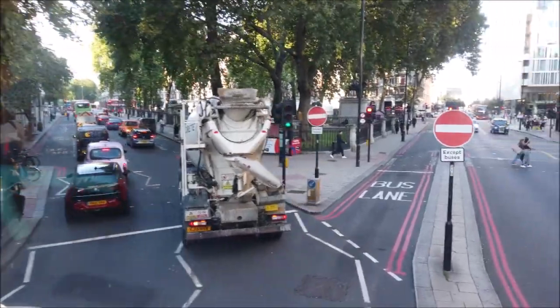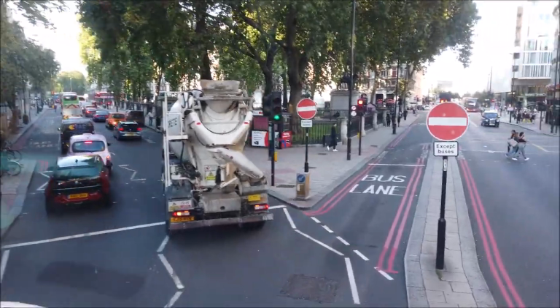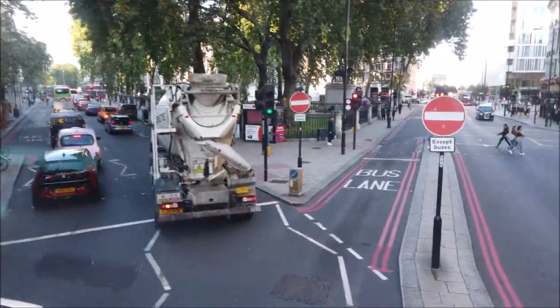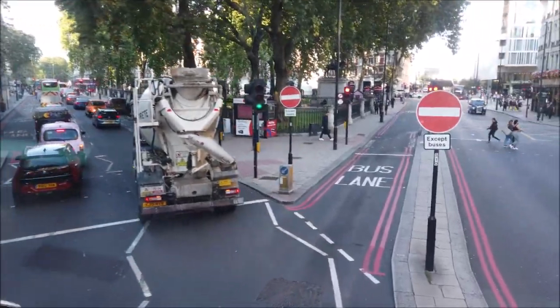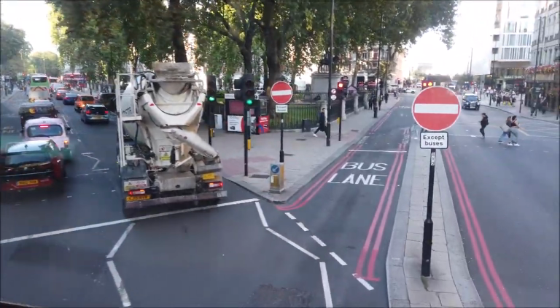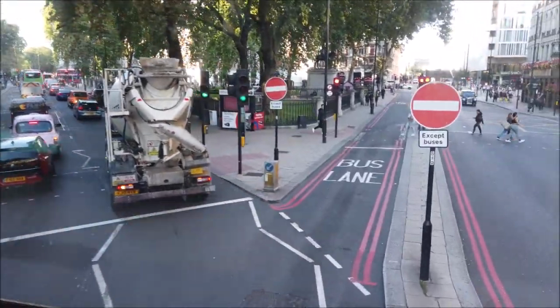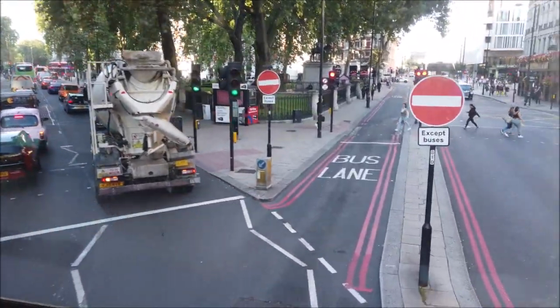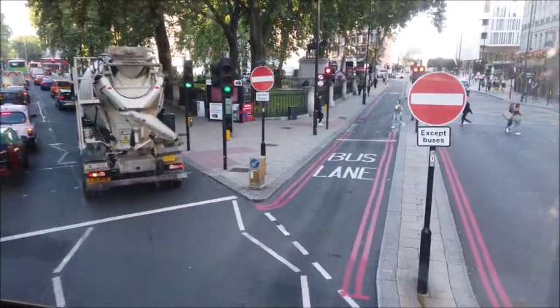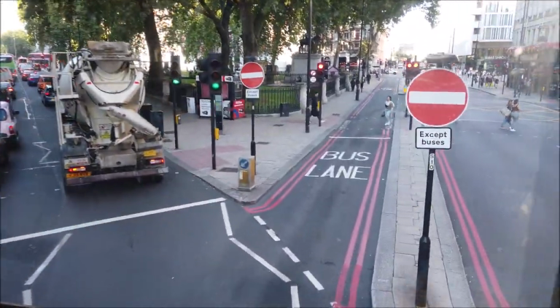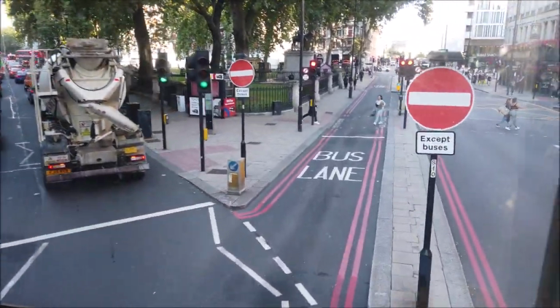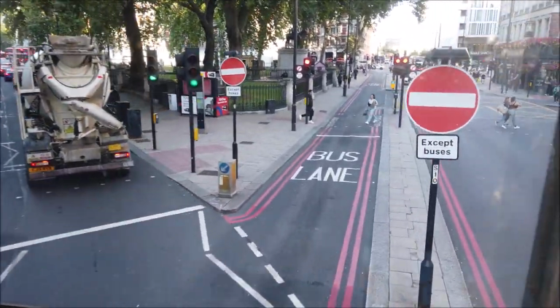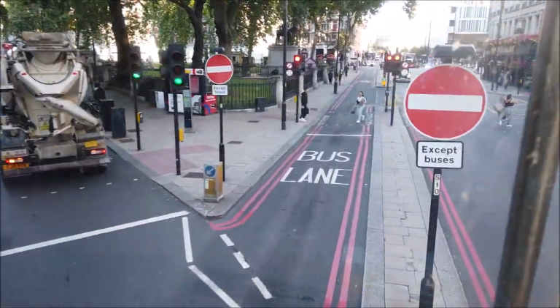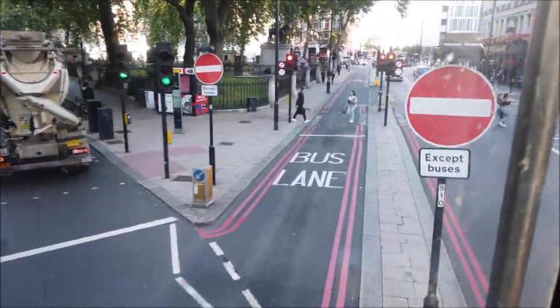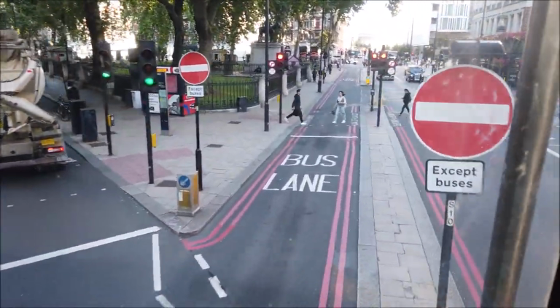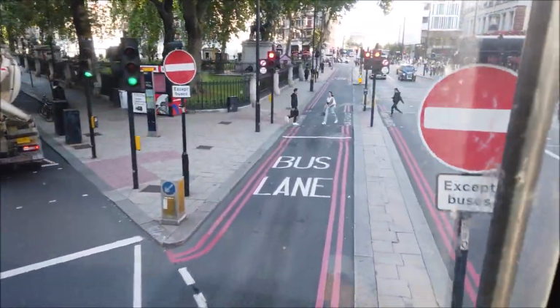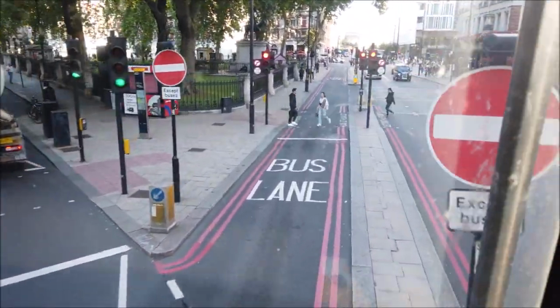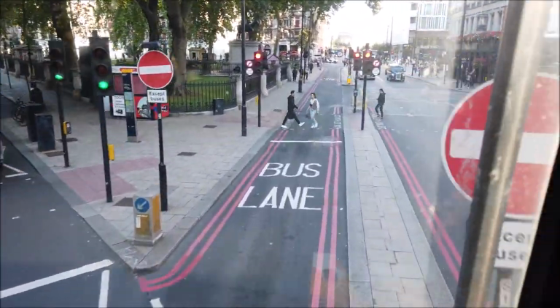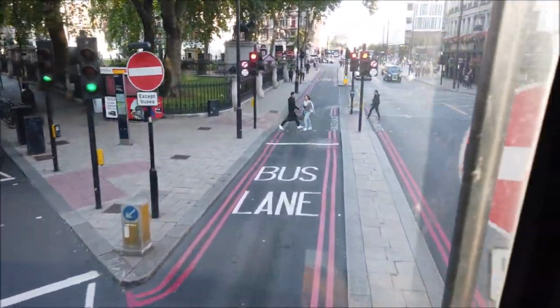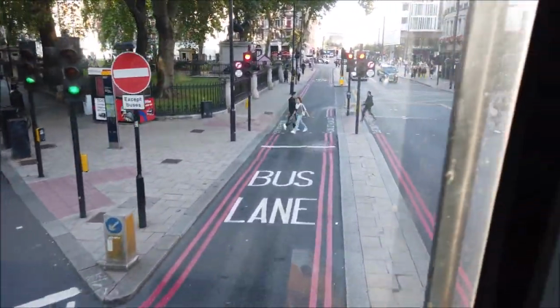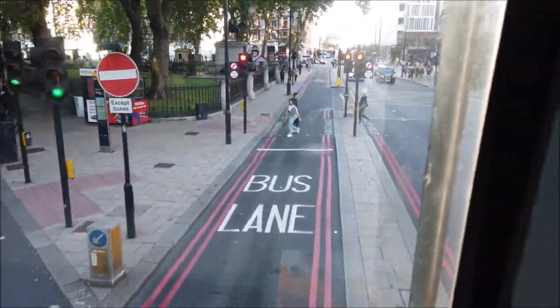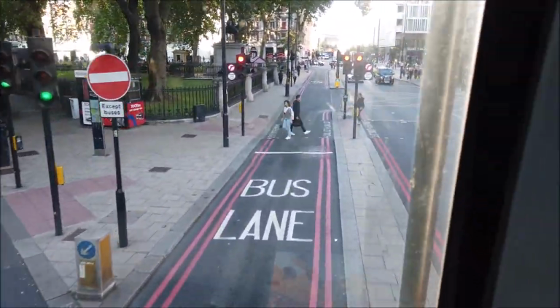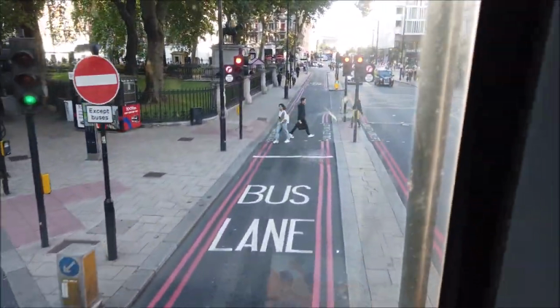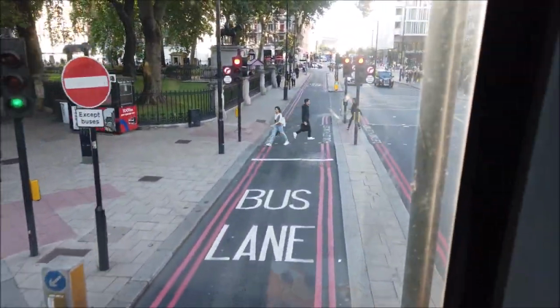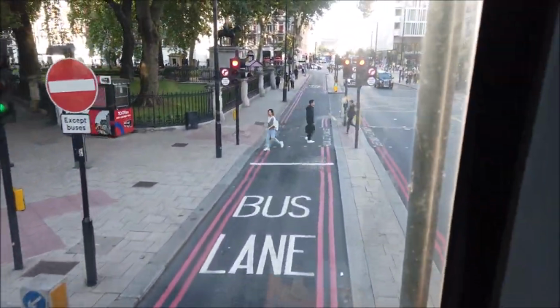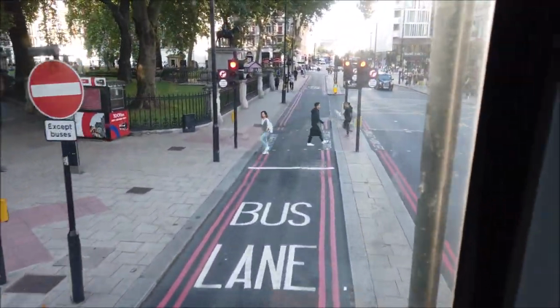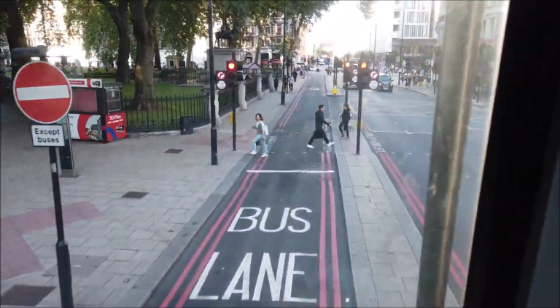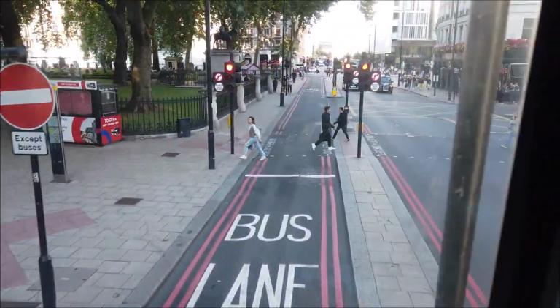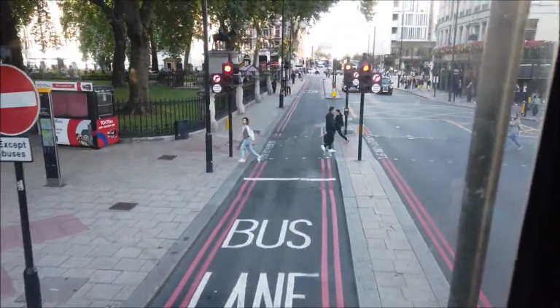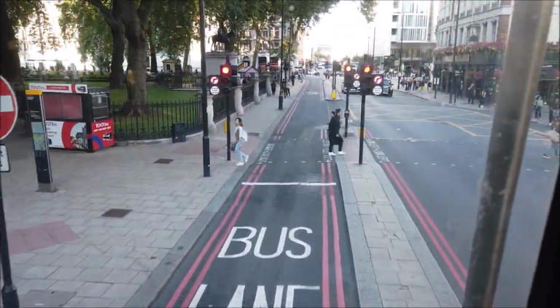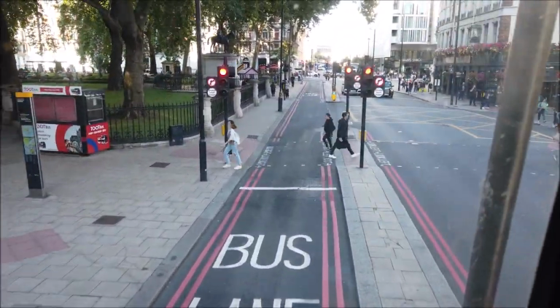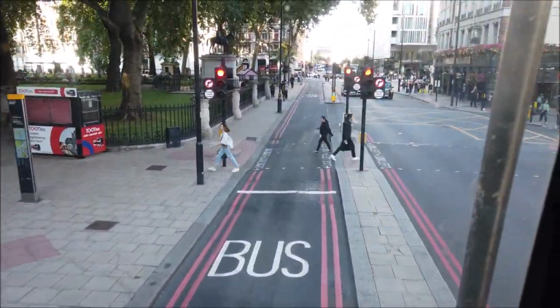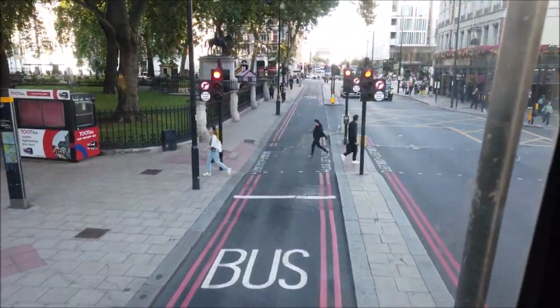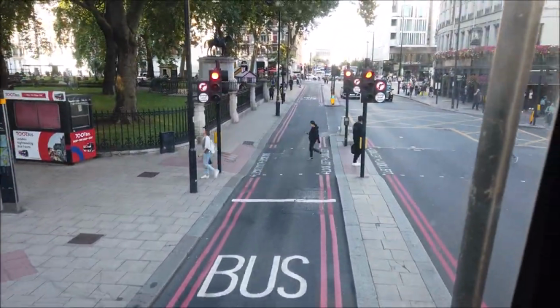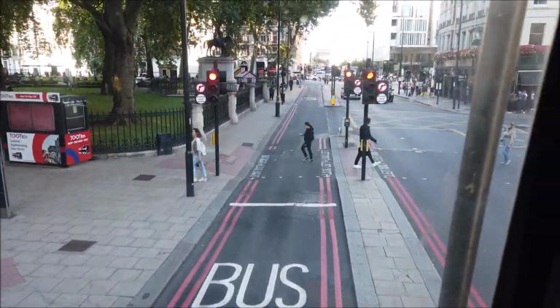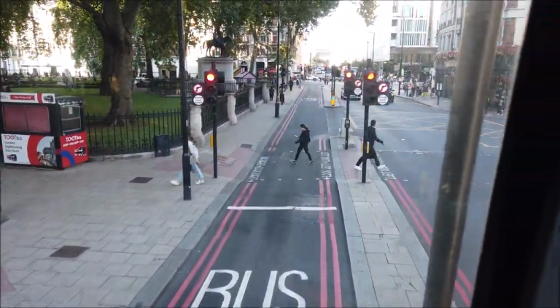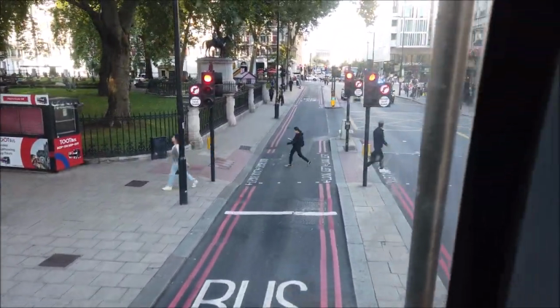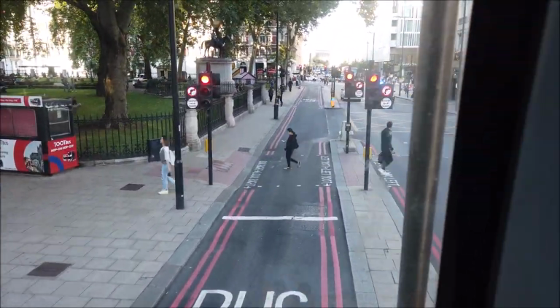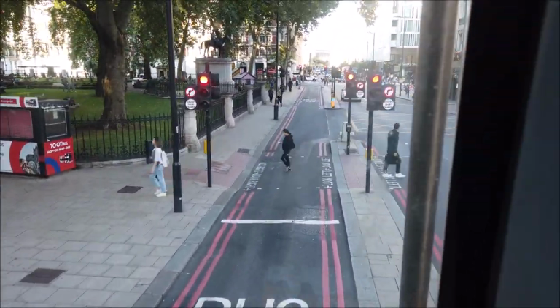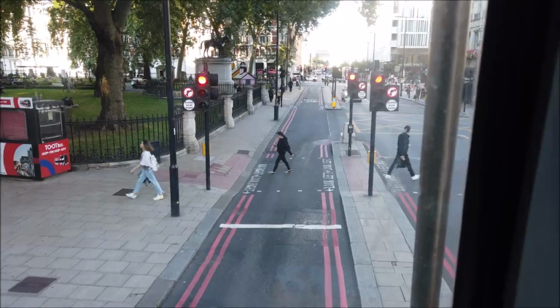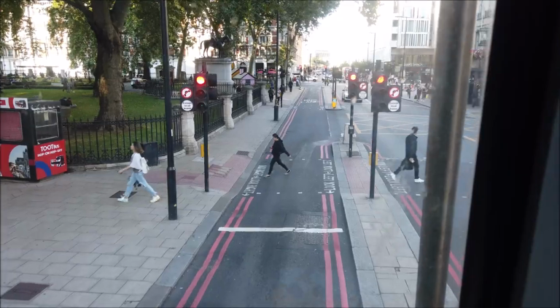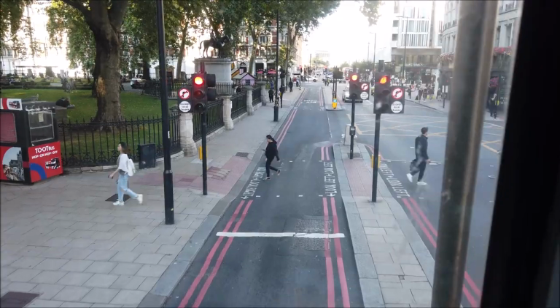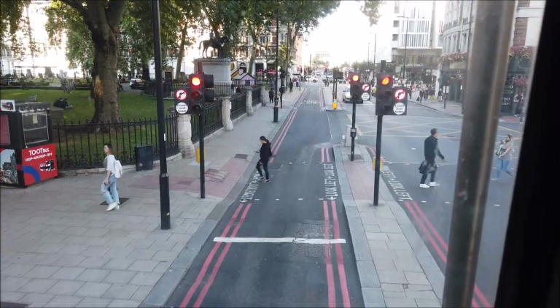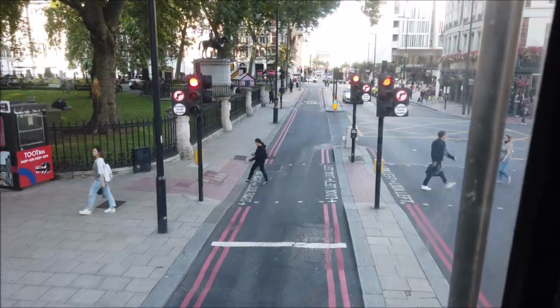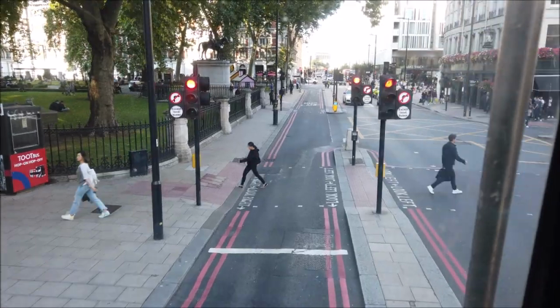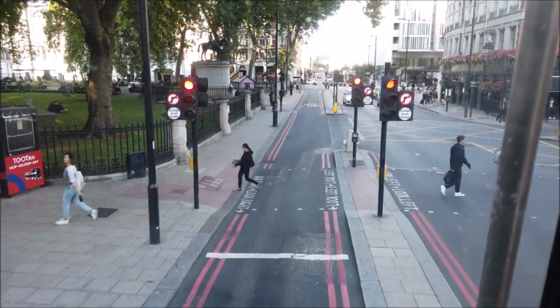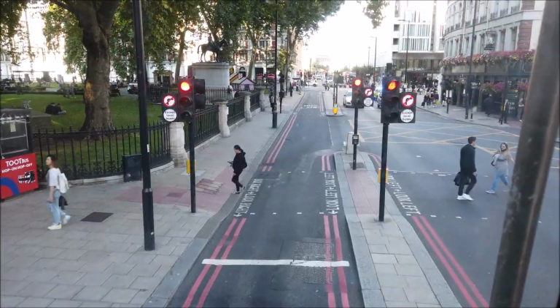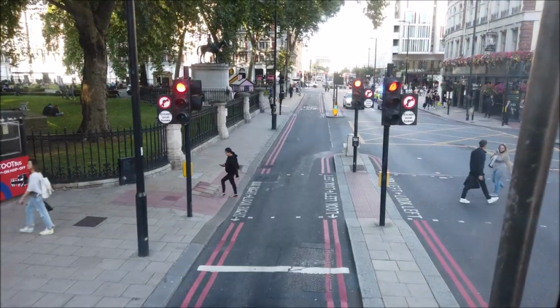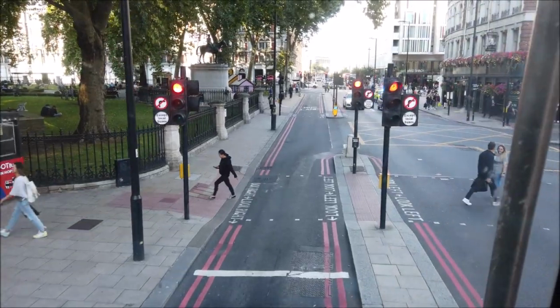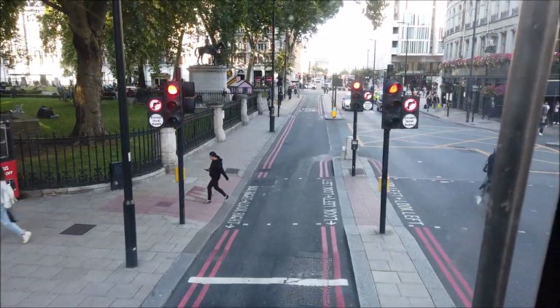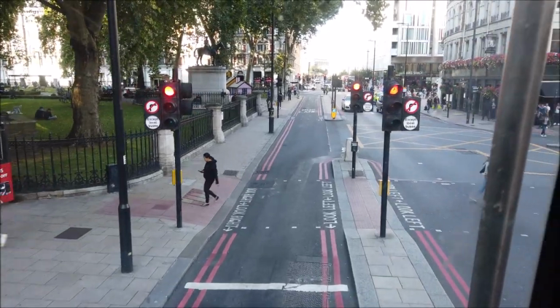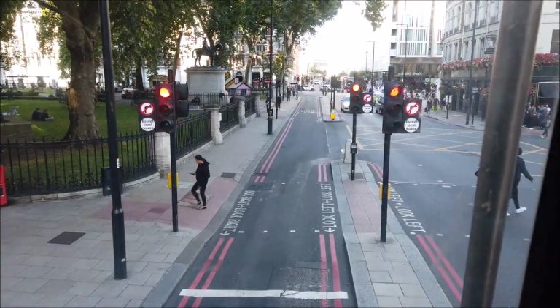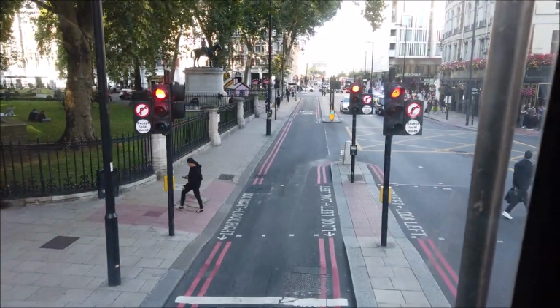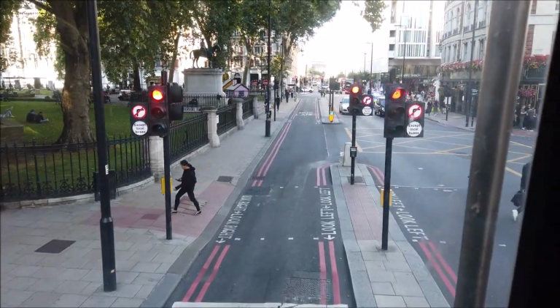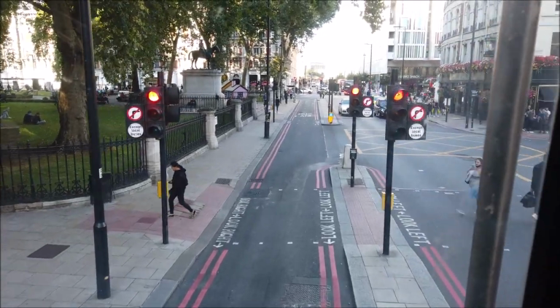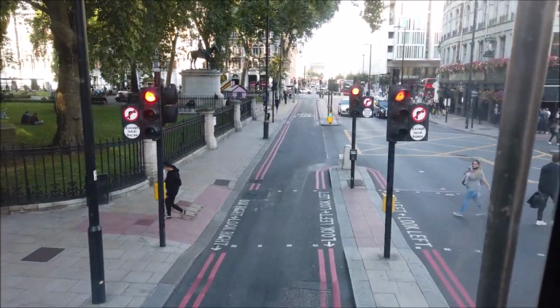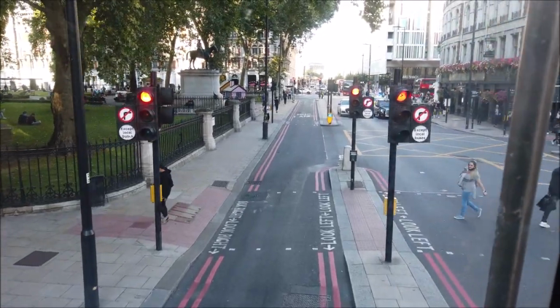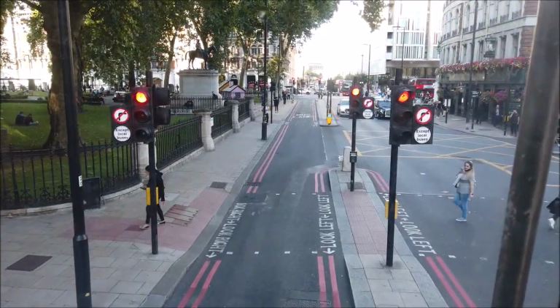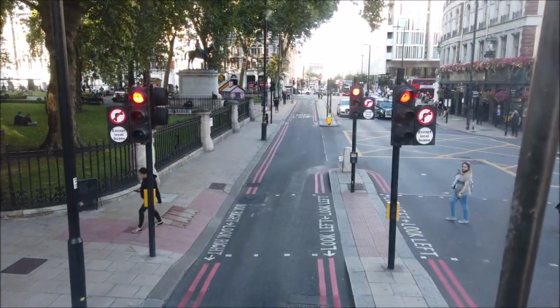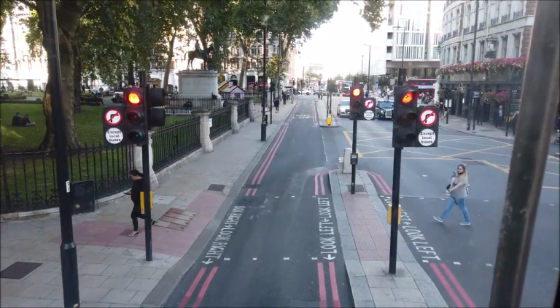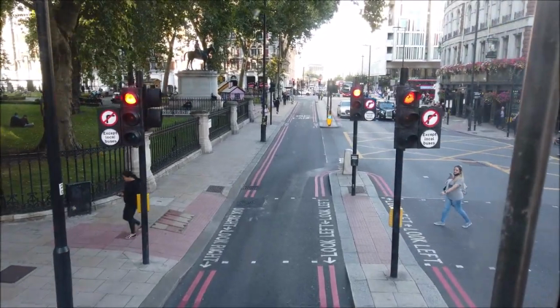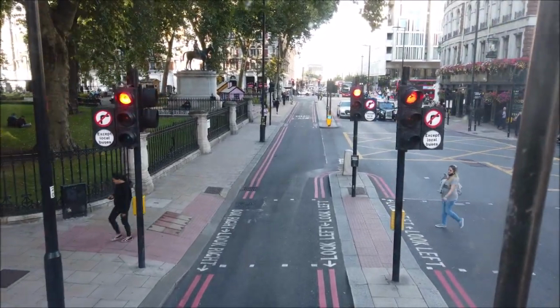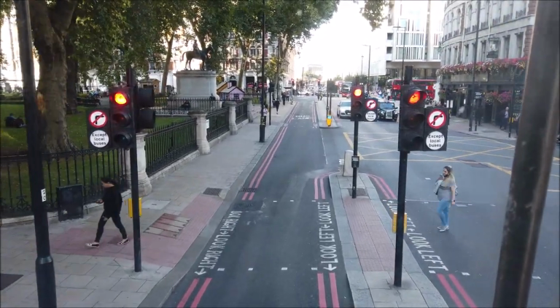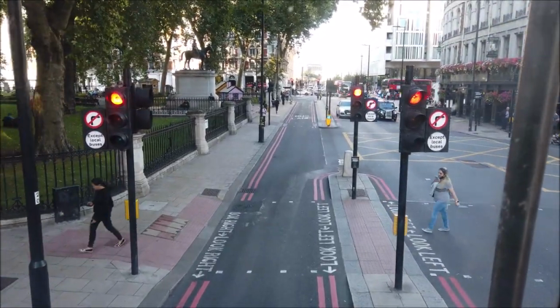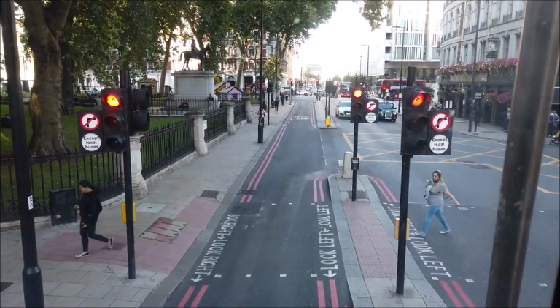Look, we can take the bus lane — except buses, that's us! We're all very excited.